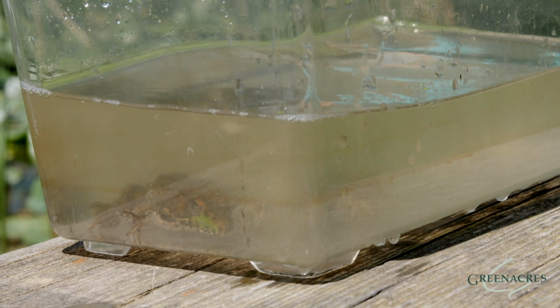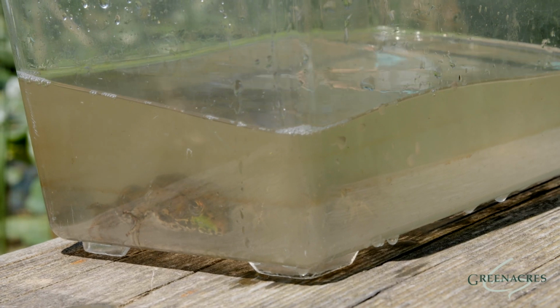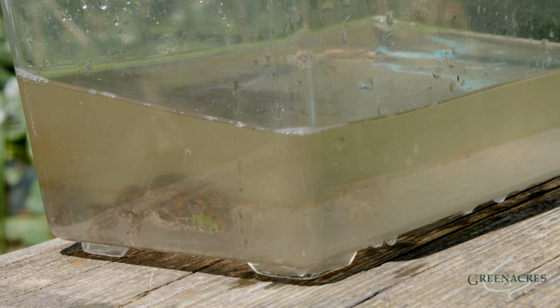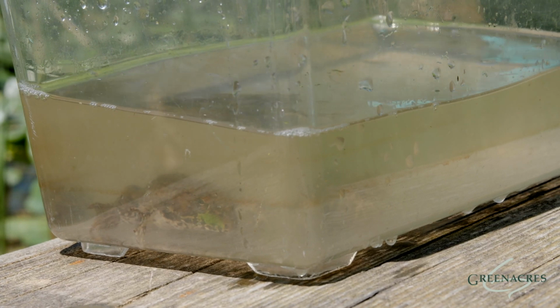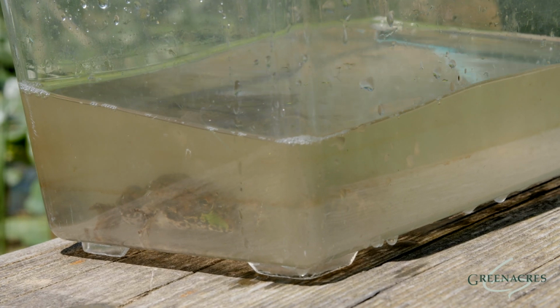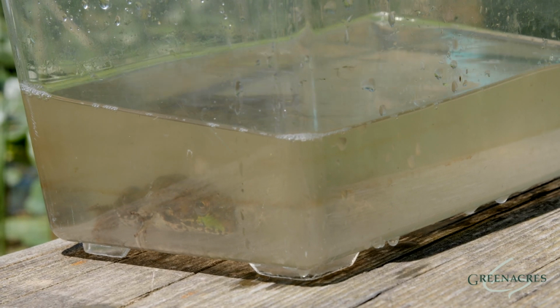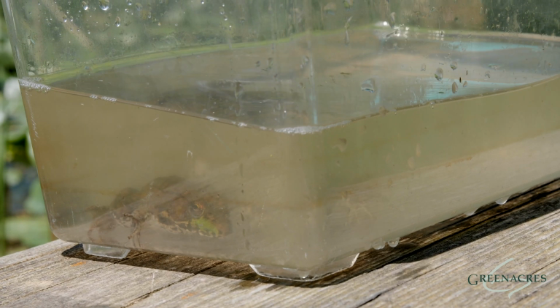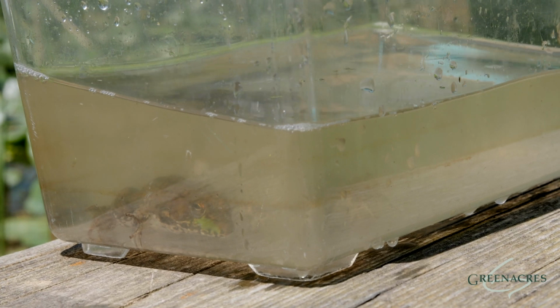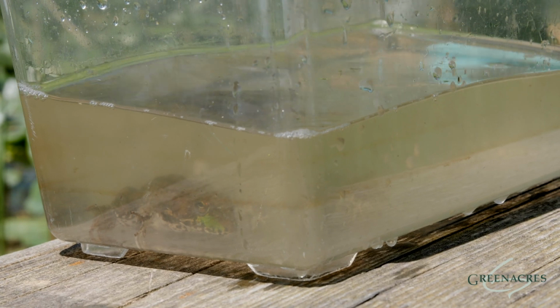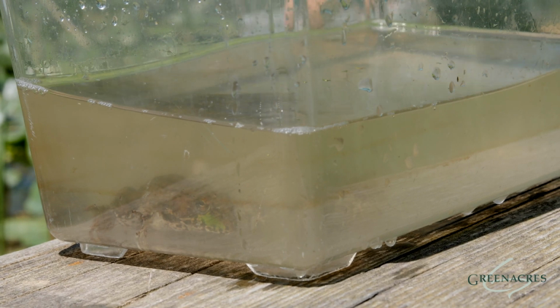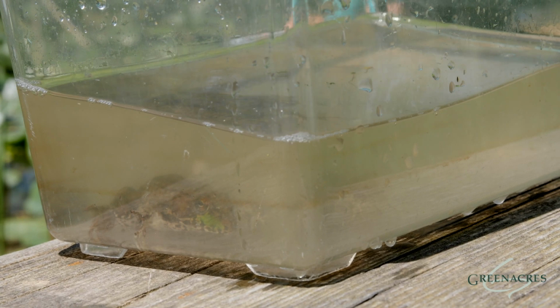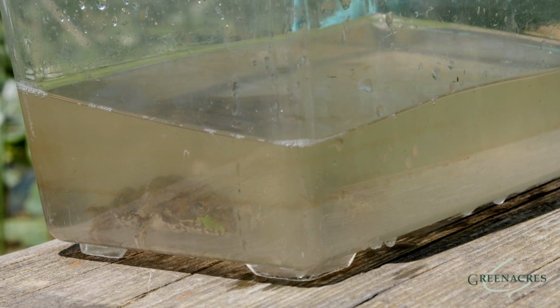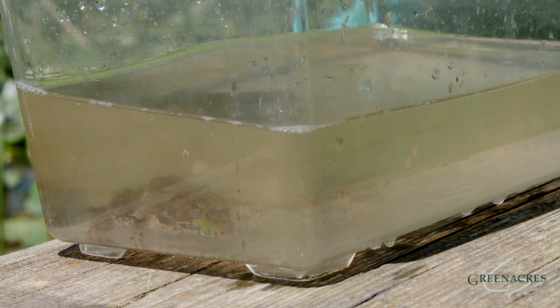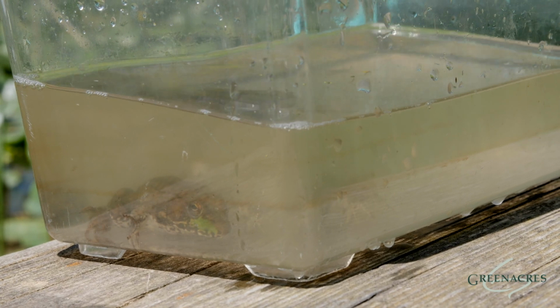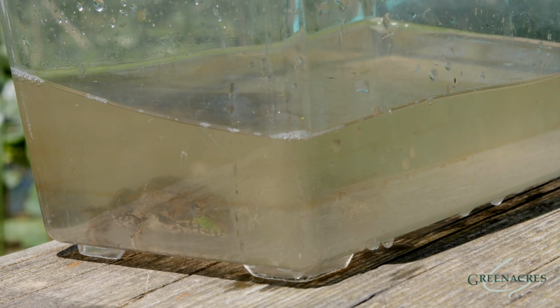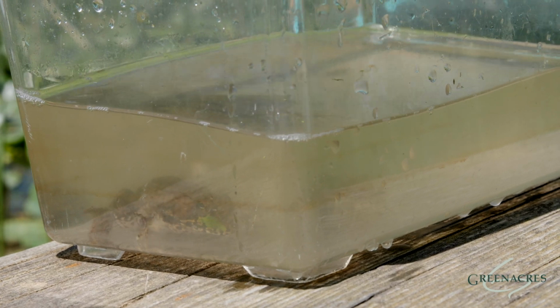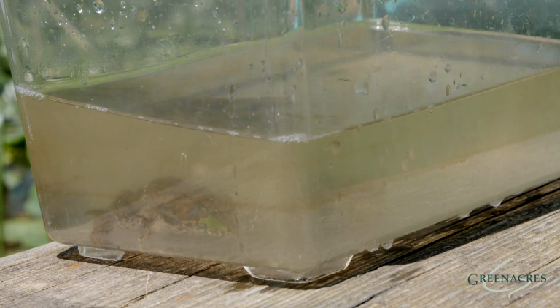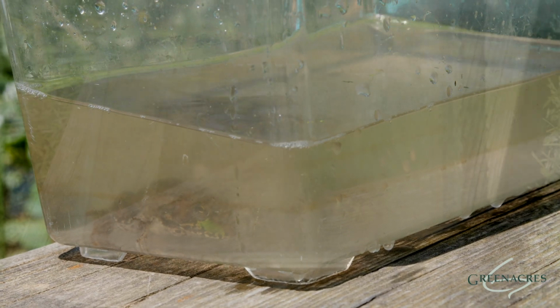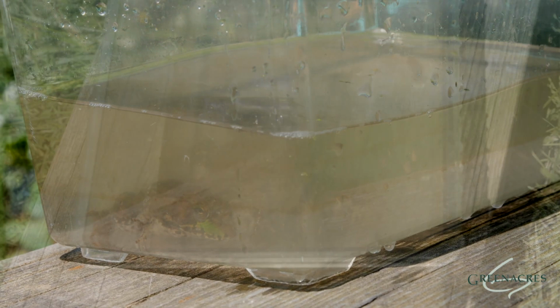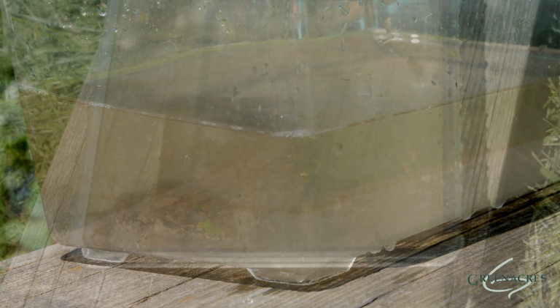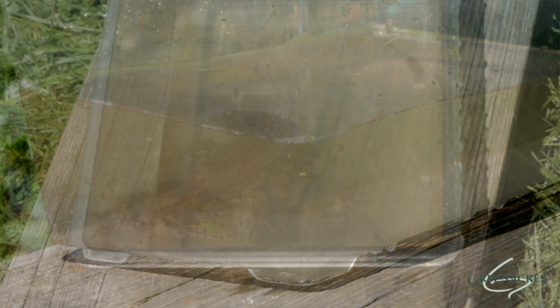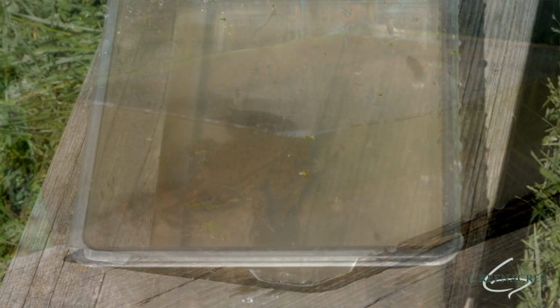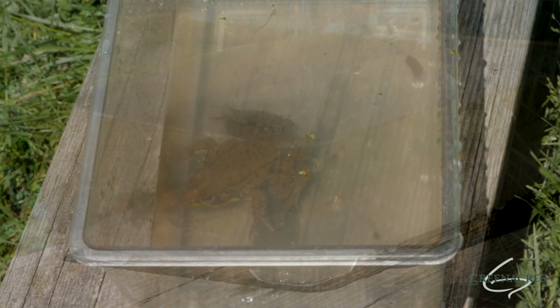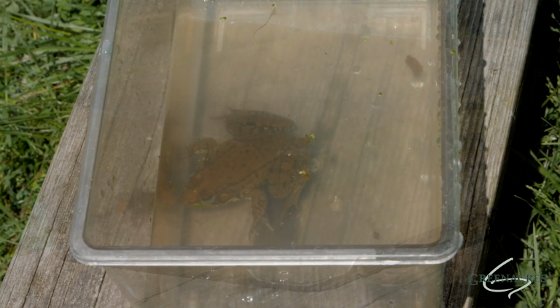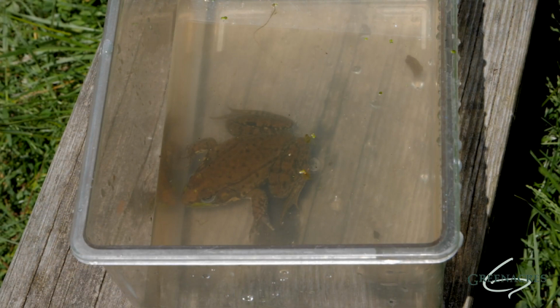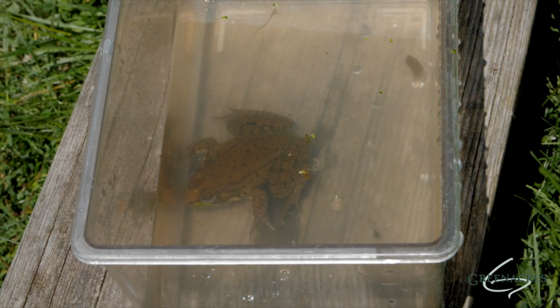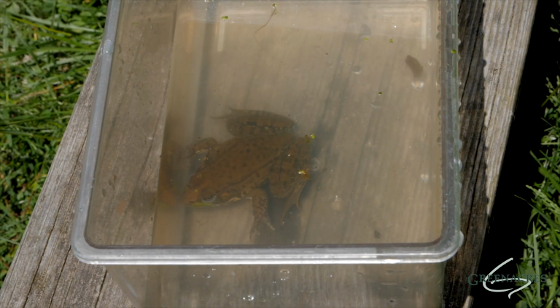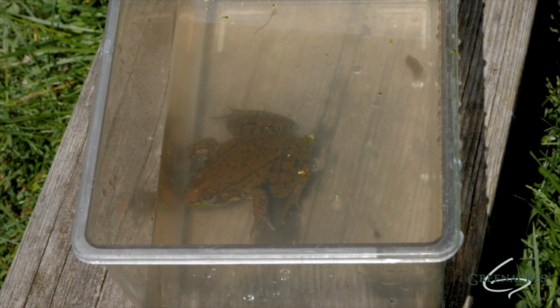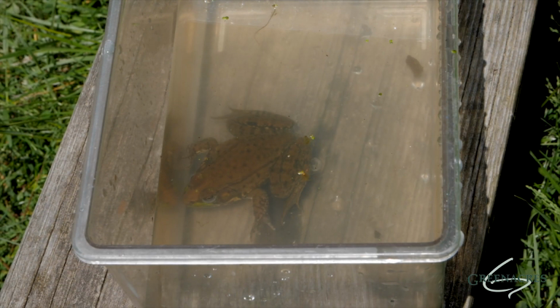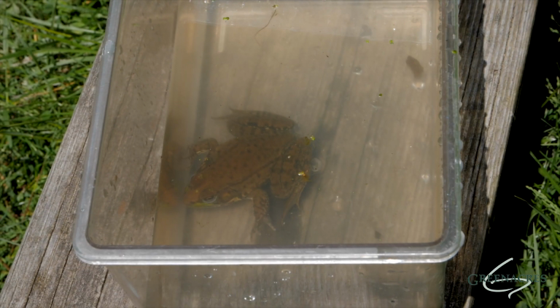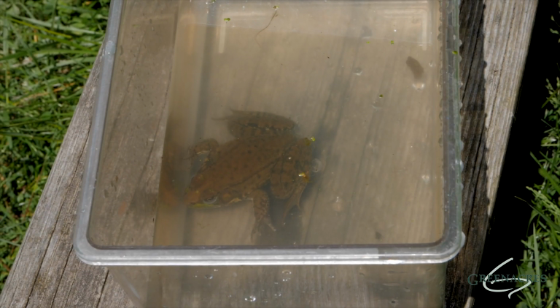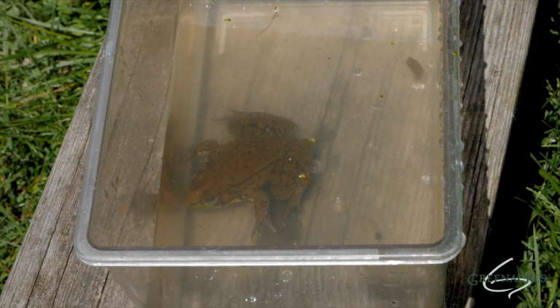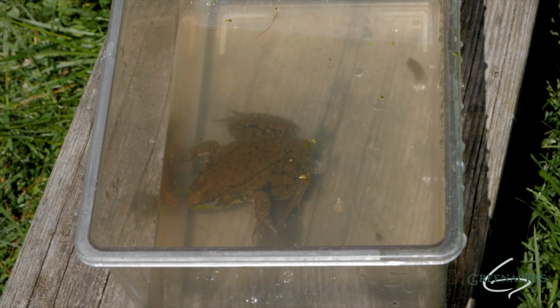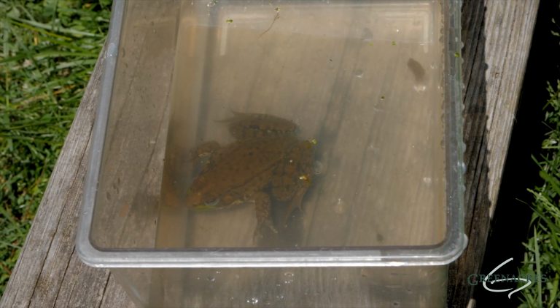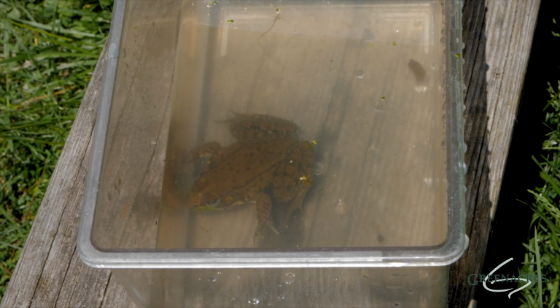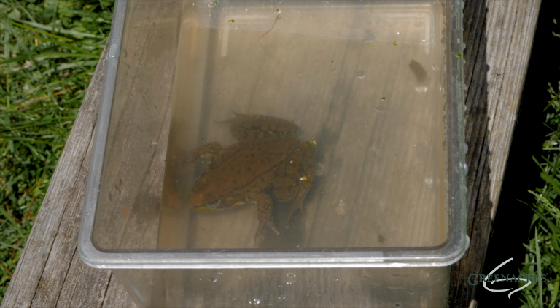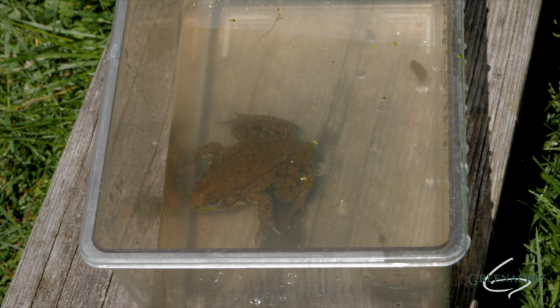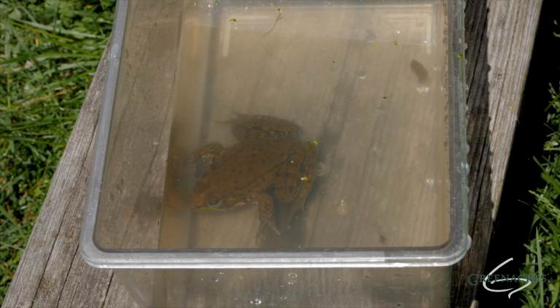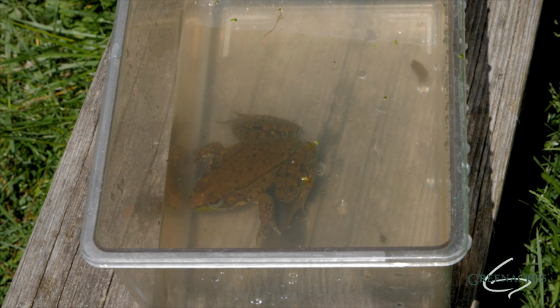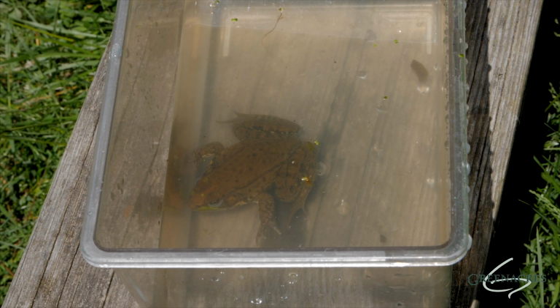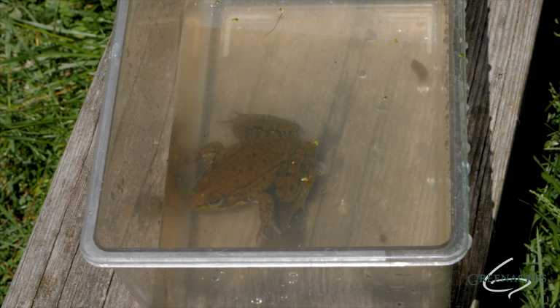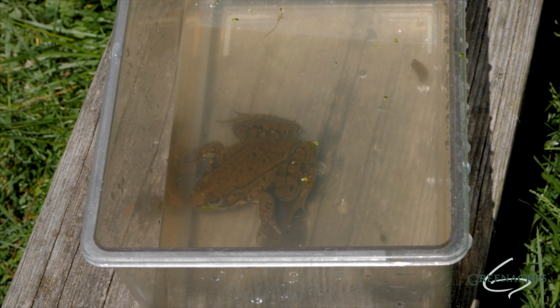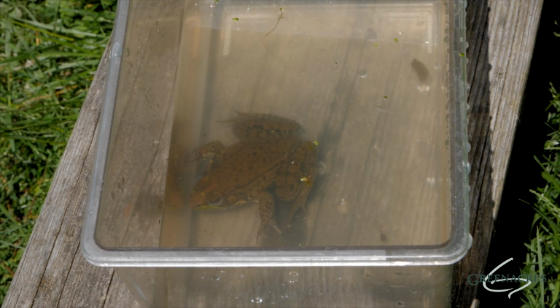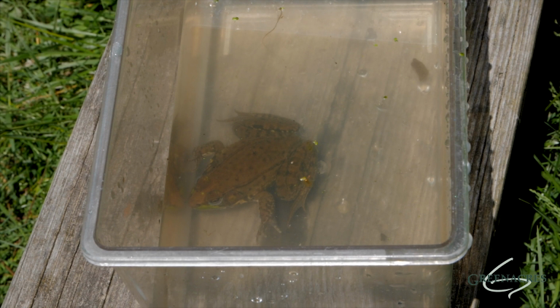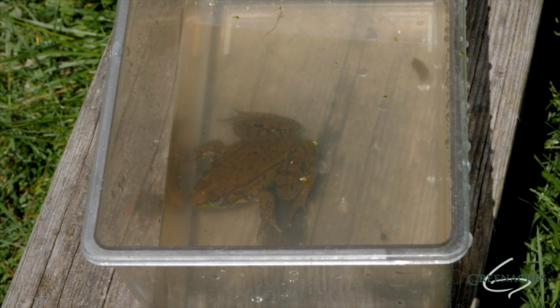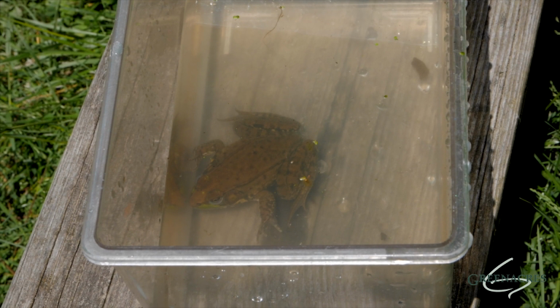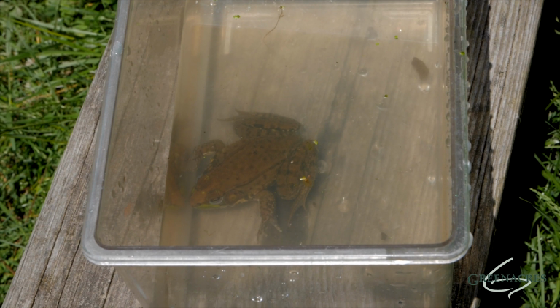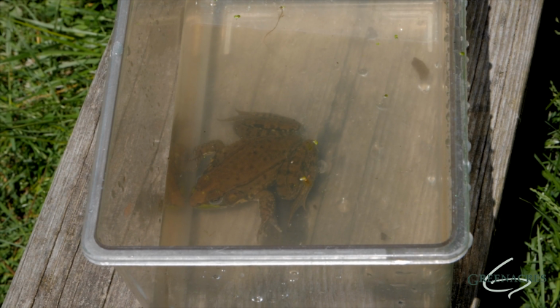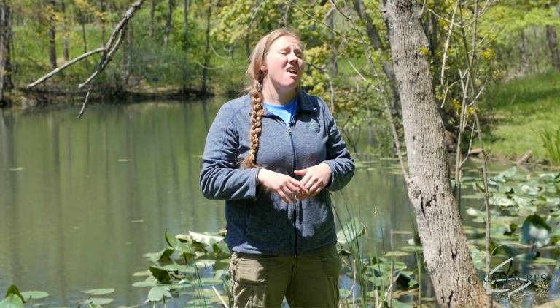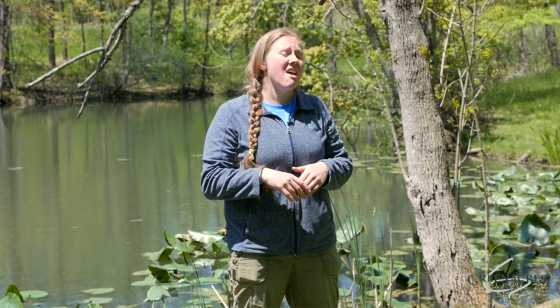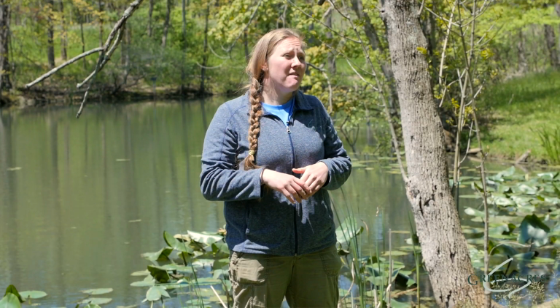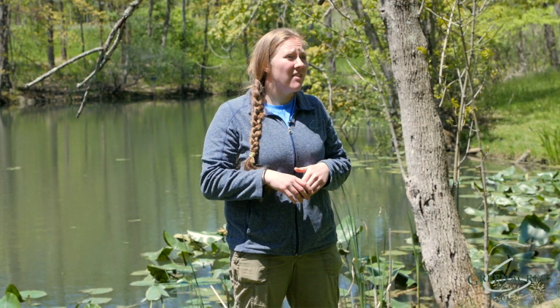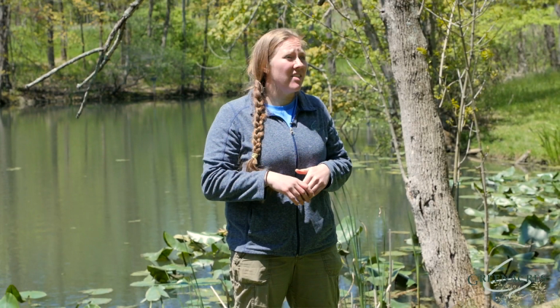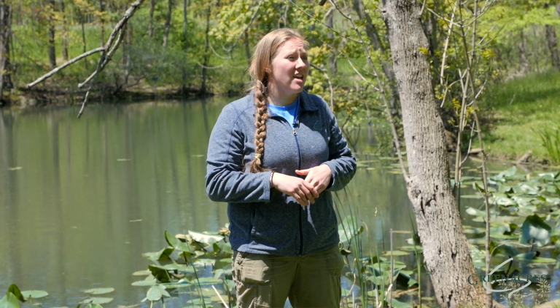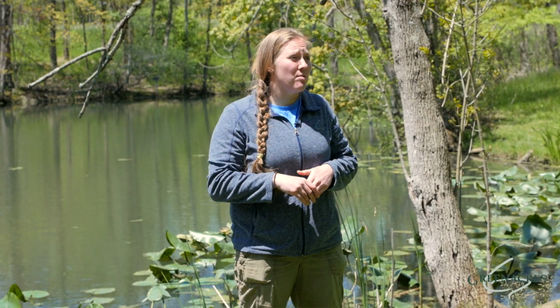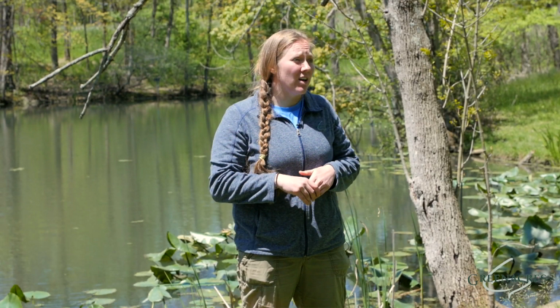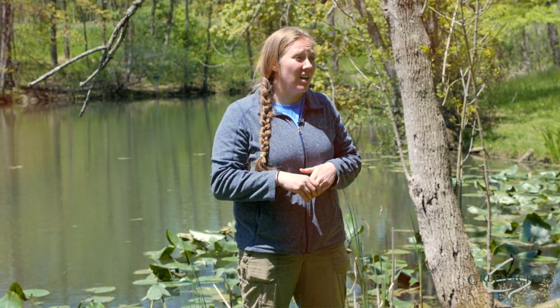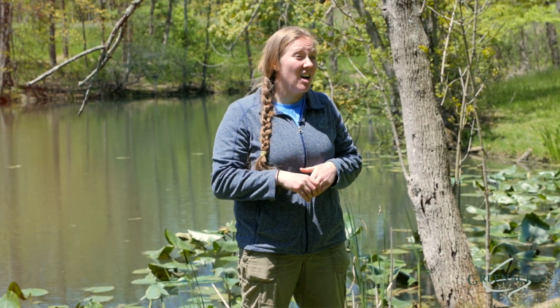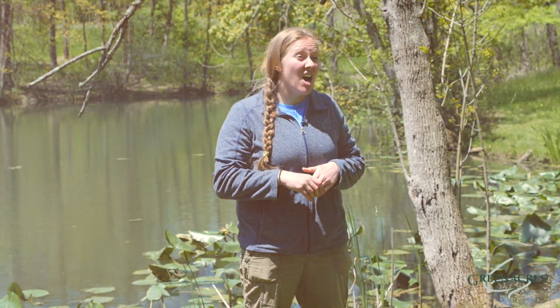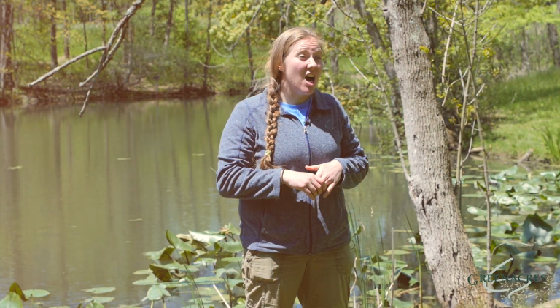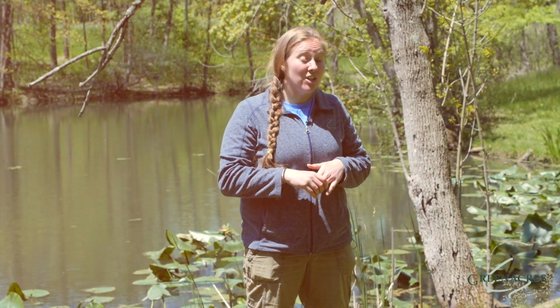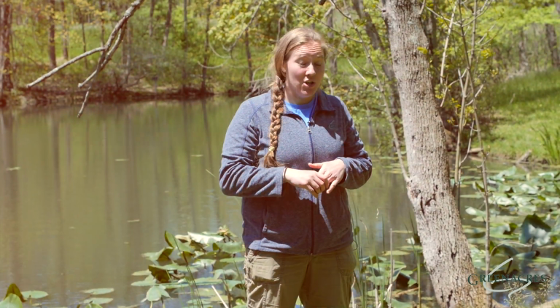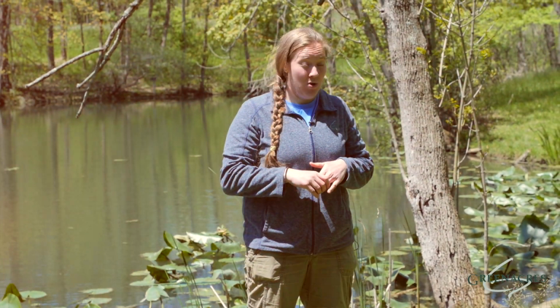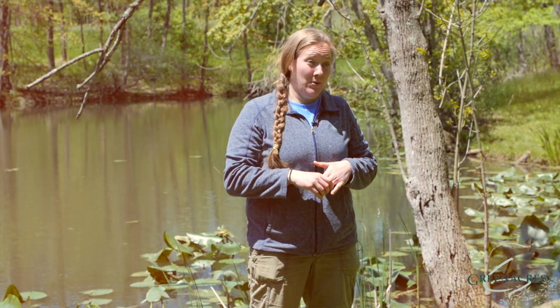And then the final stage is a frog, and with a bullfrog, that can take up to three years for the full transition, or just two months if they were a toad.